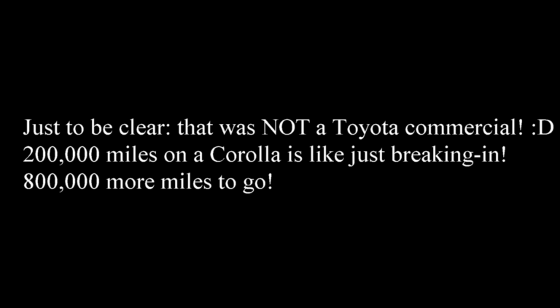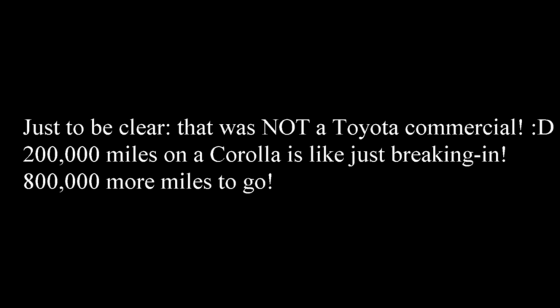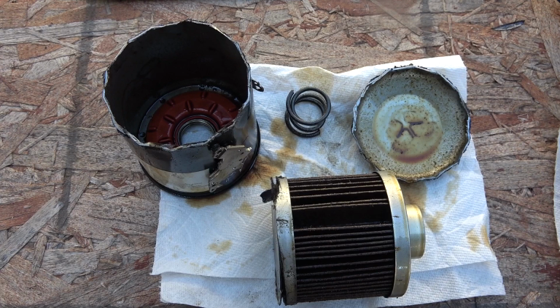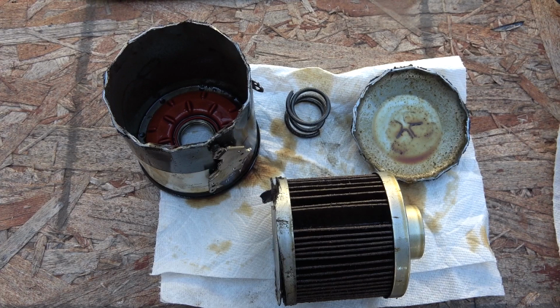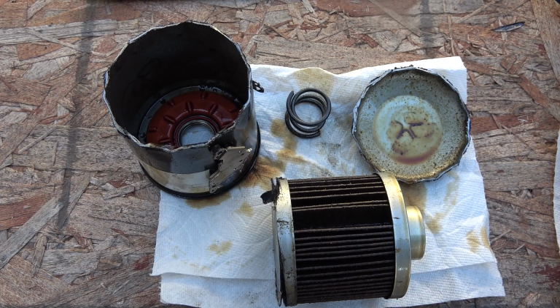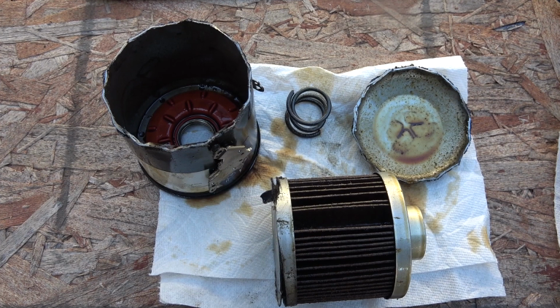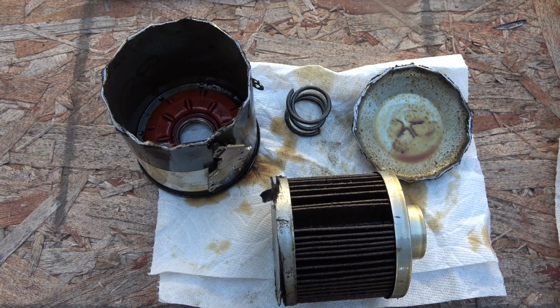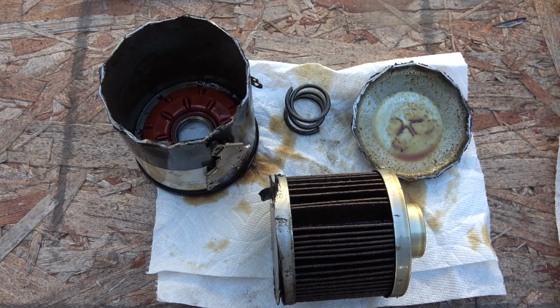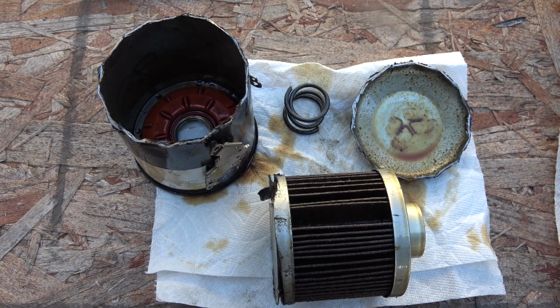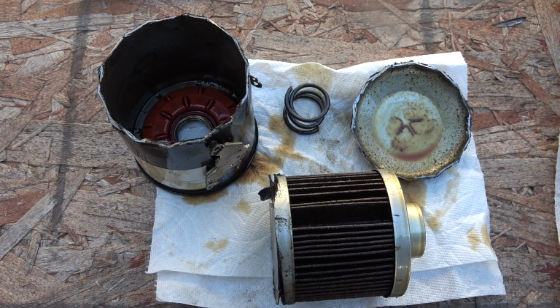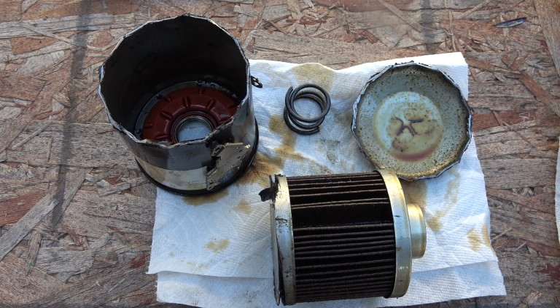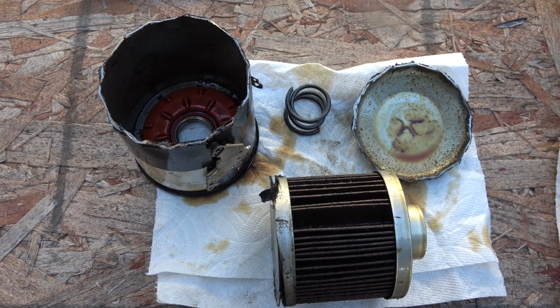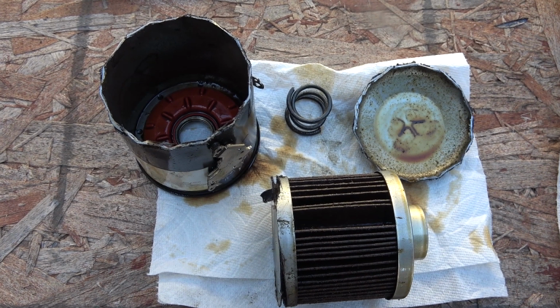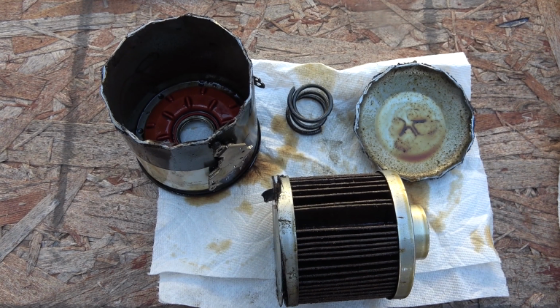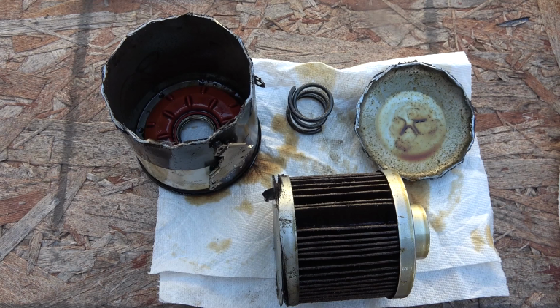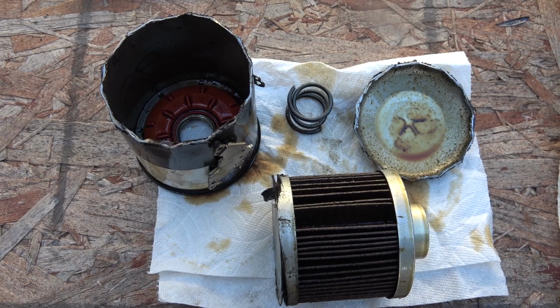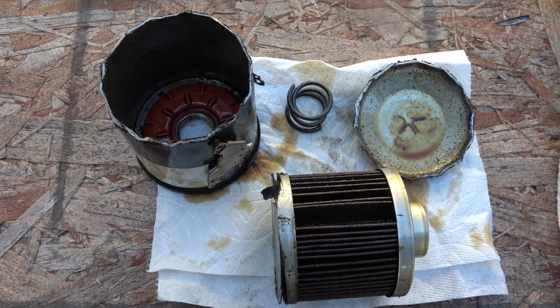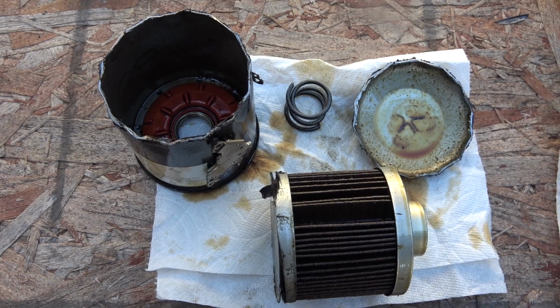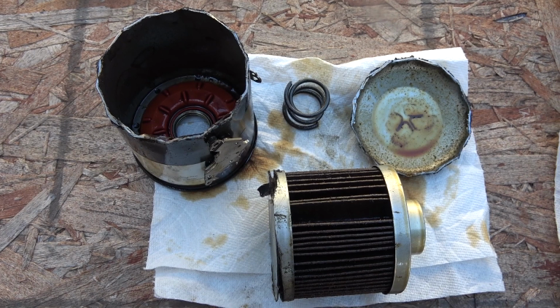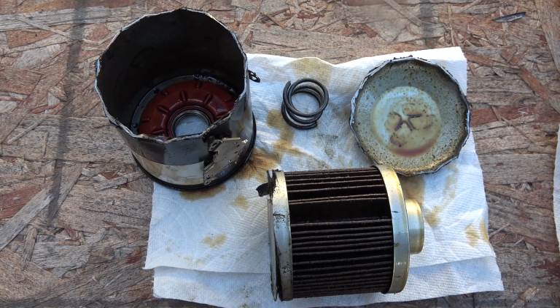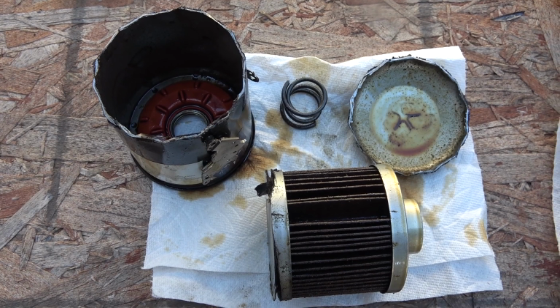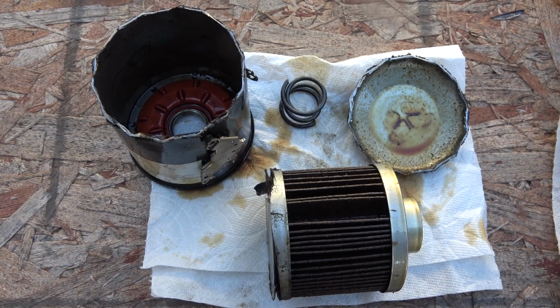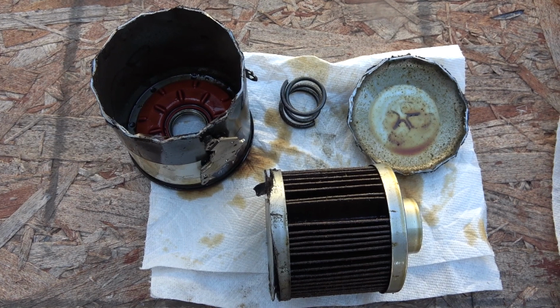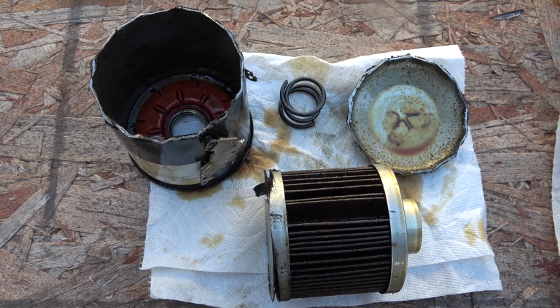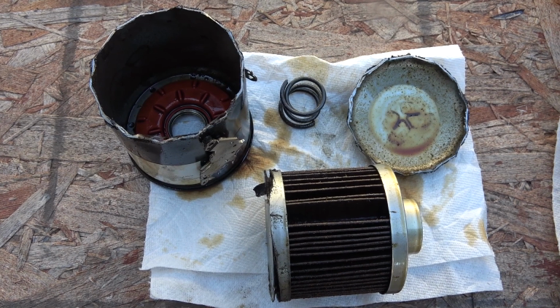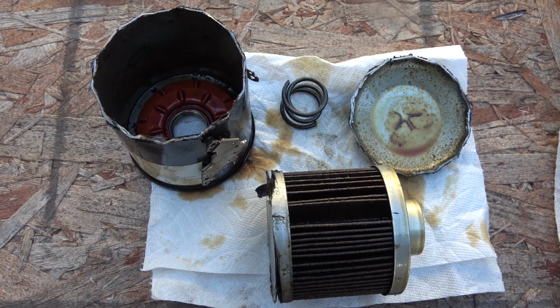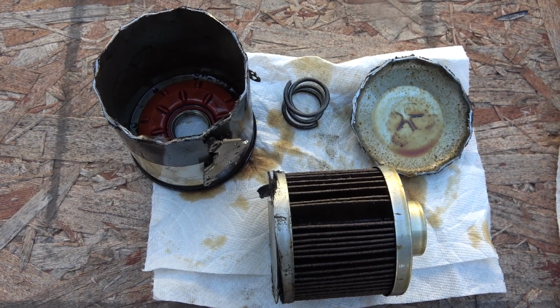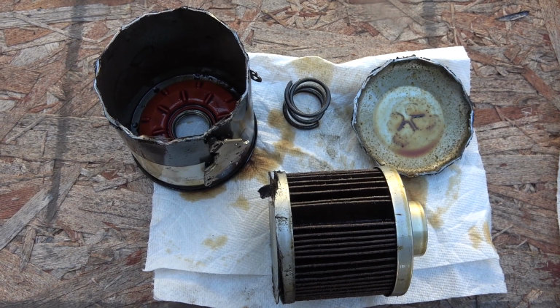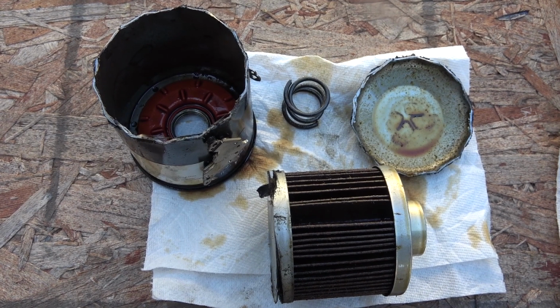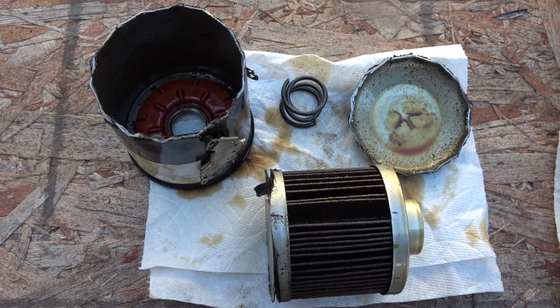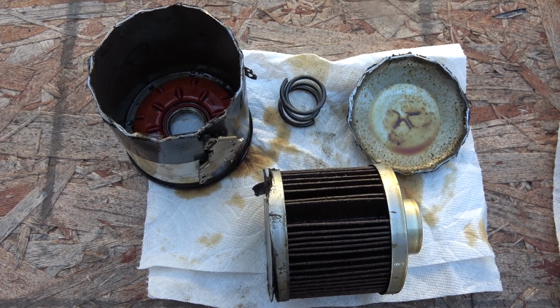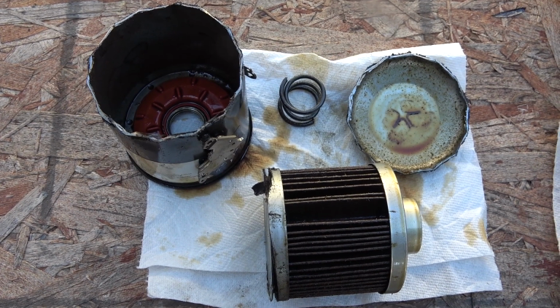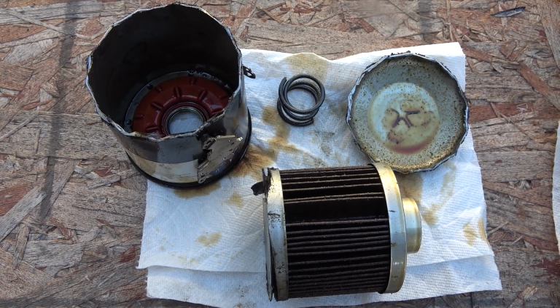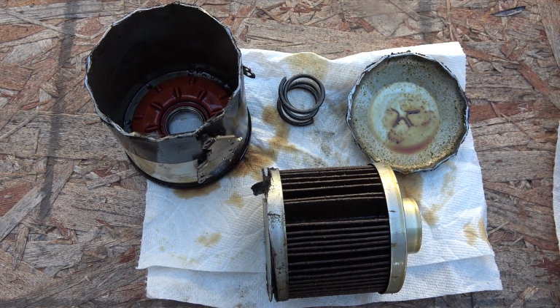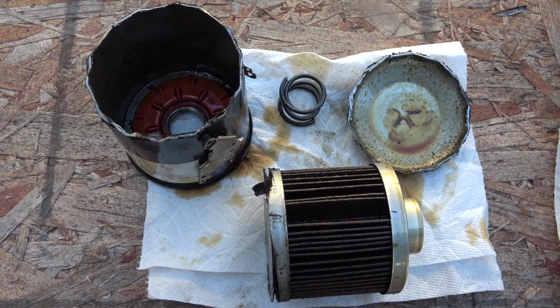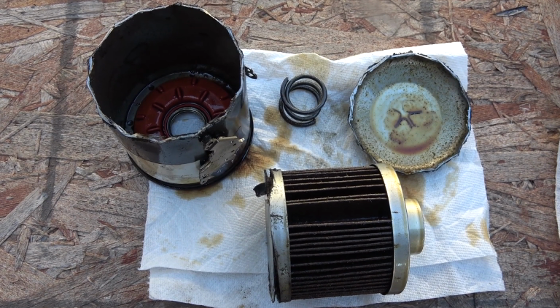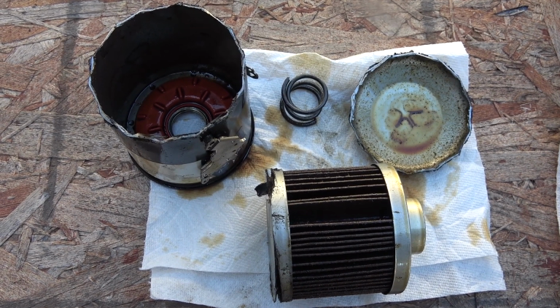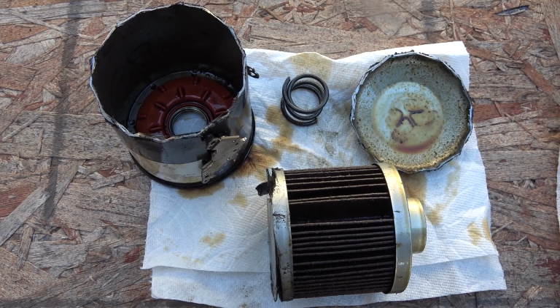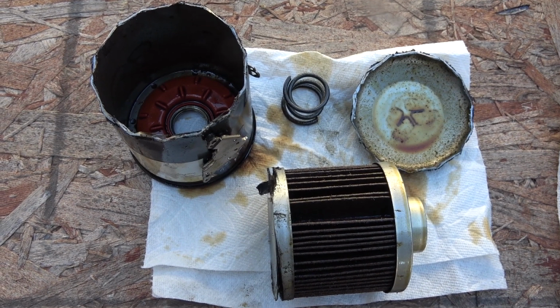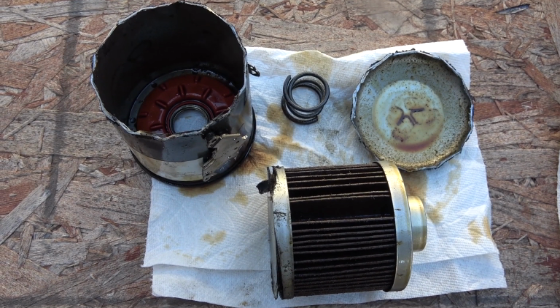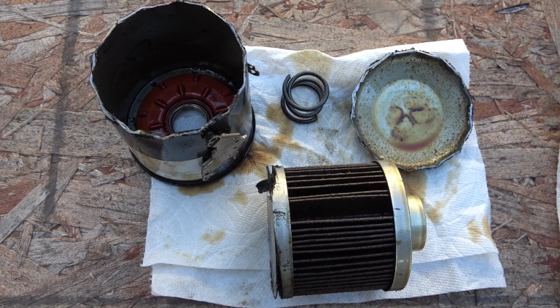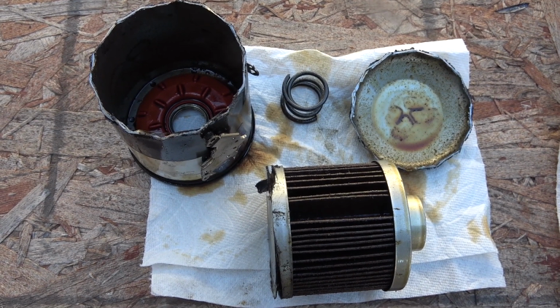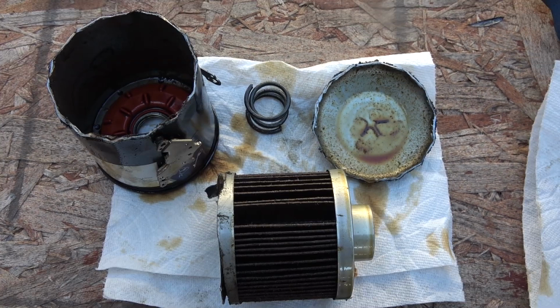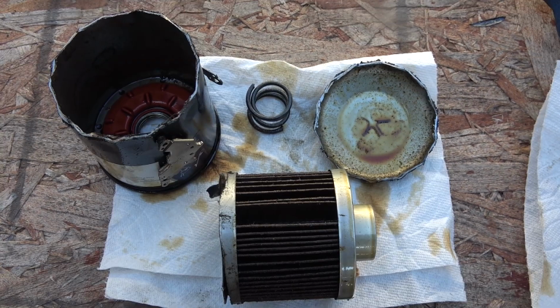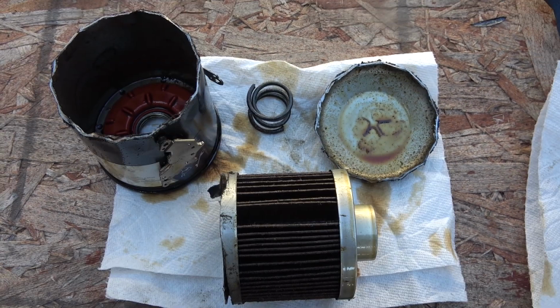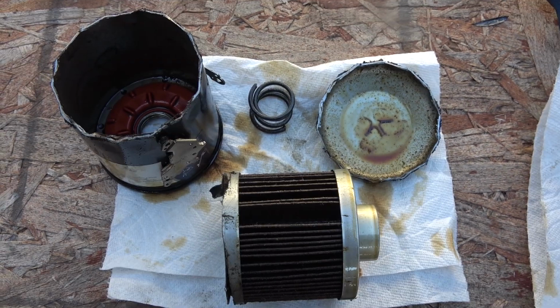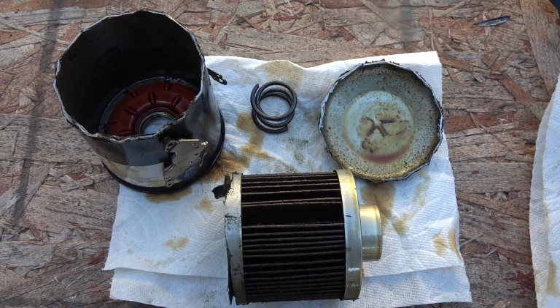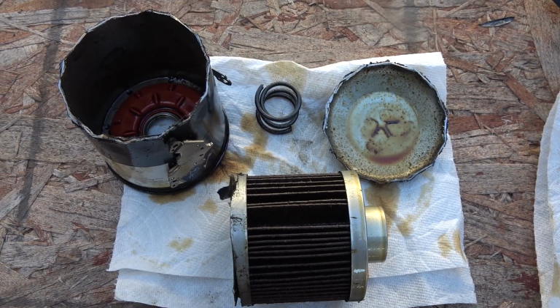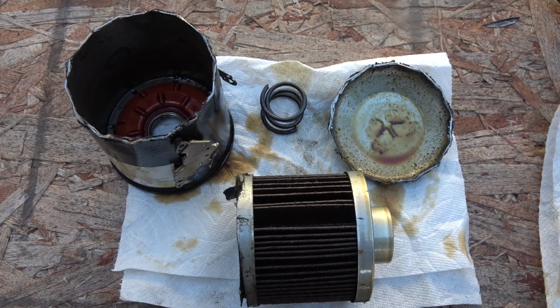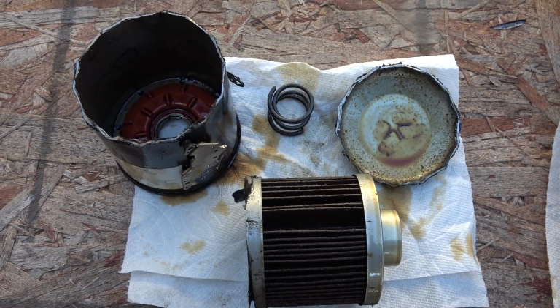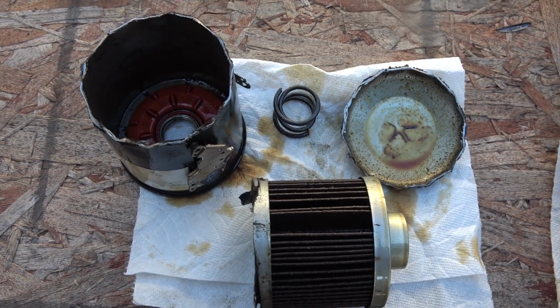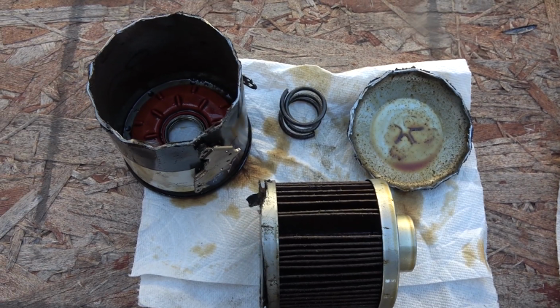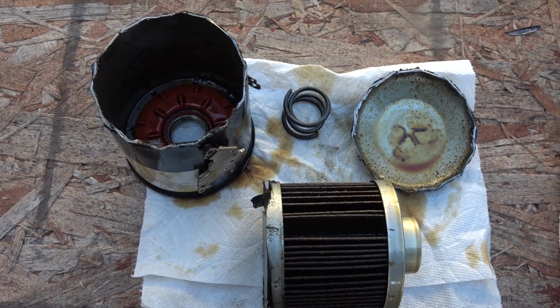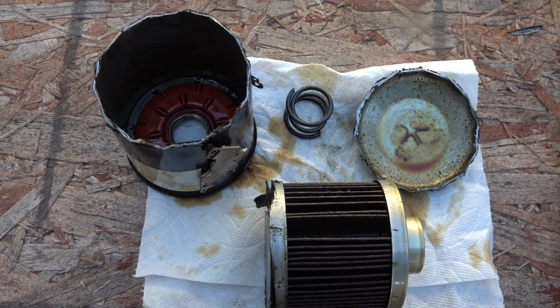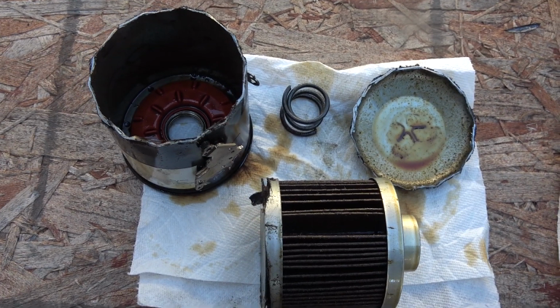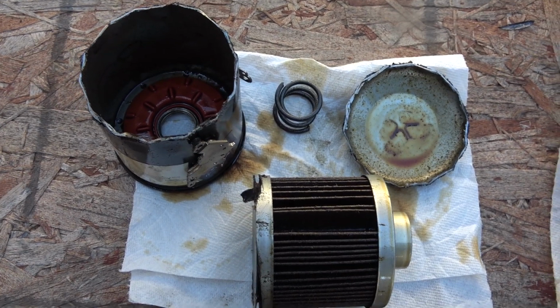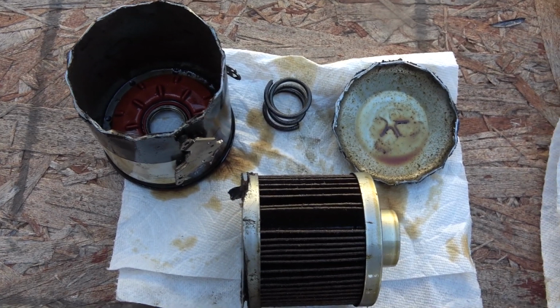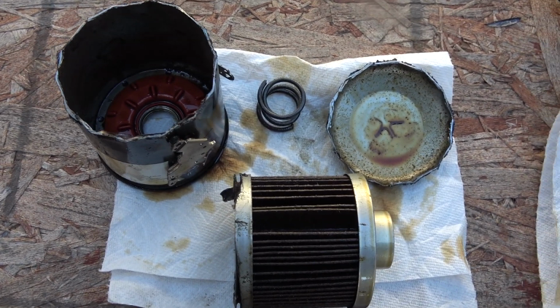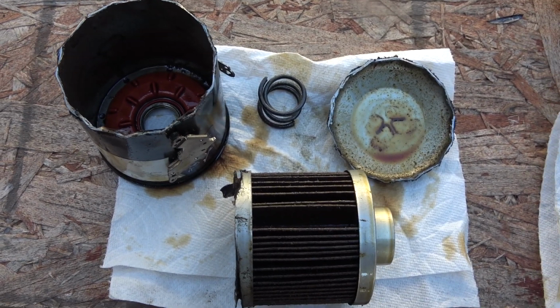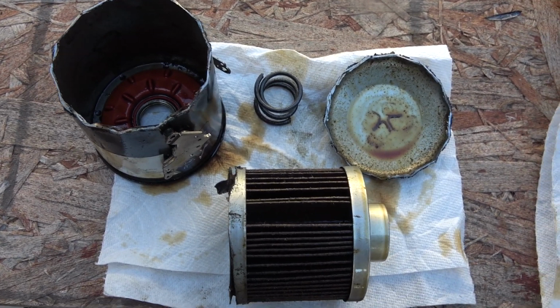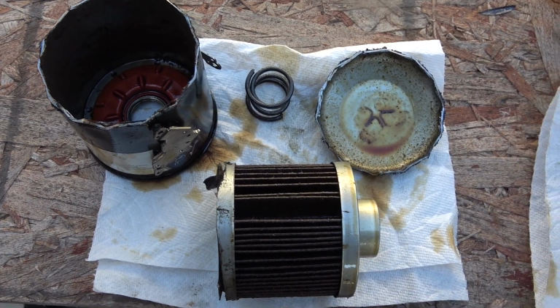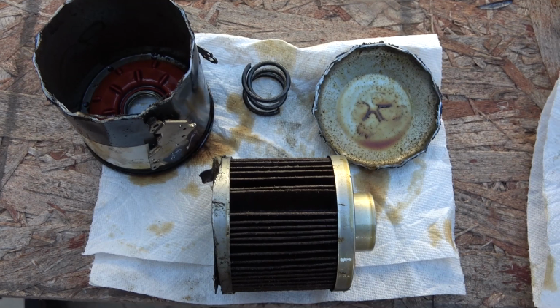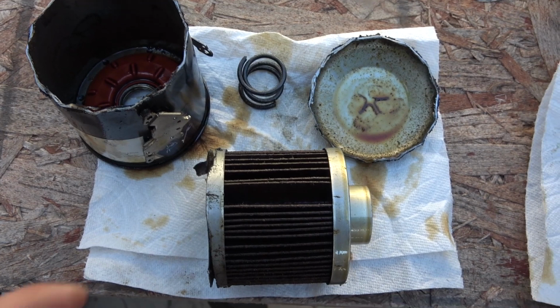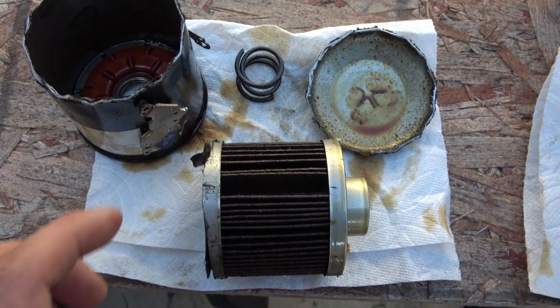And that's all for now folks, thanks for watching and I will see you next time. This is everything we've got inside the oil filter.